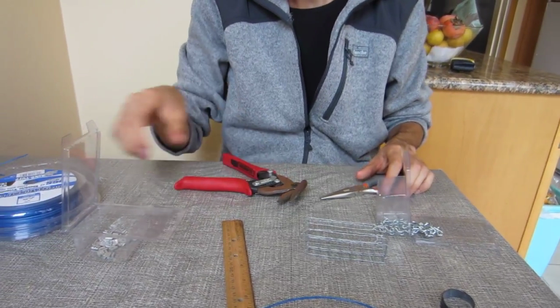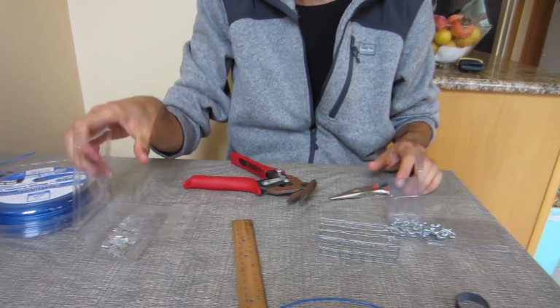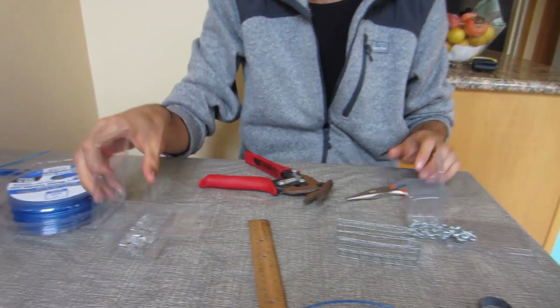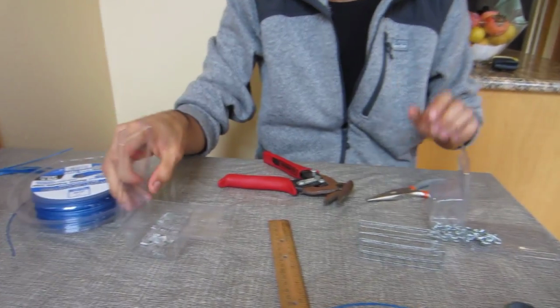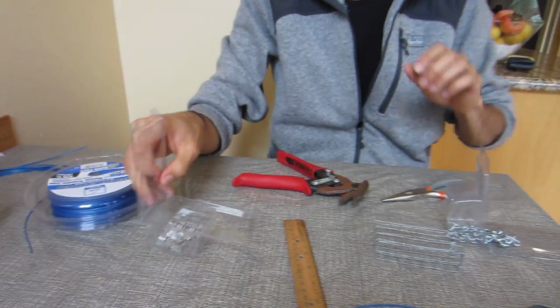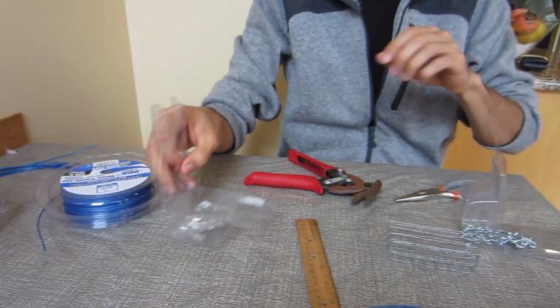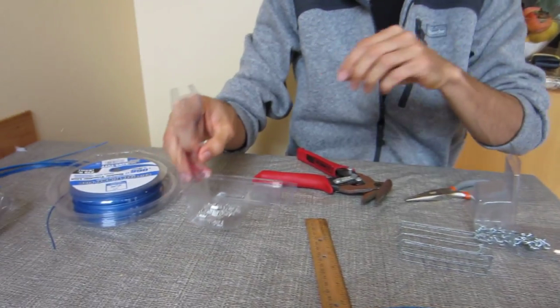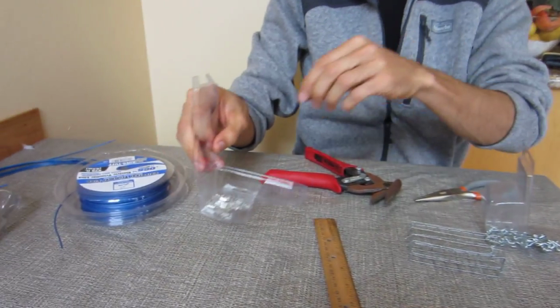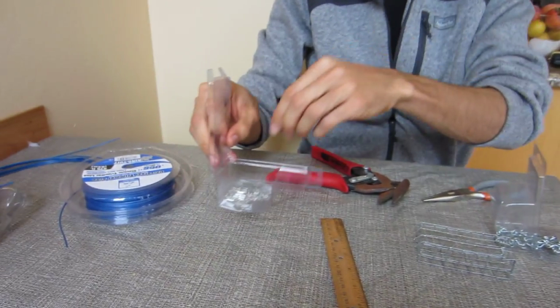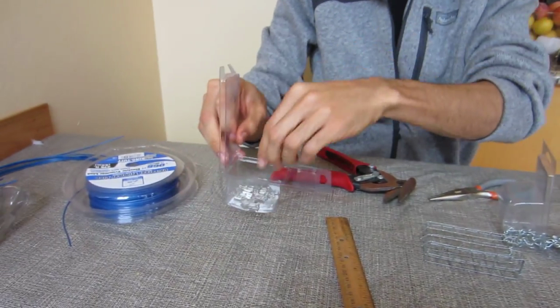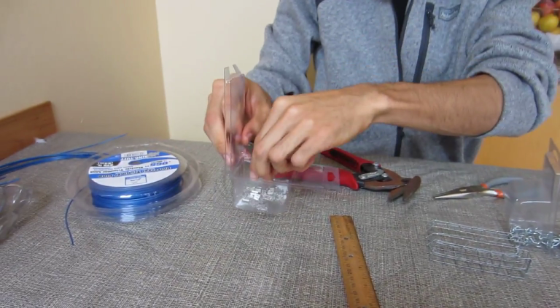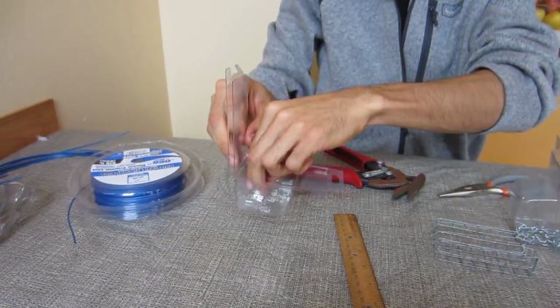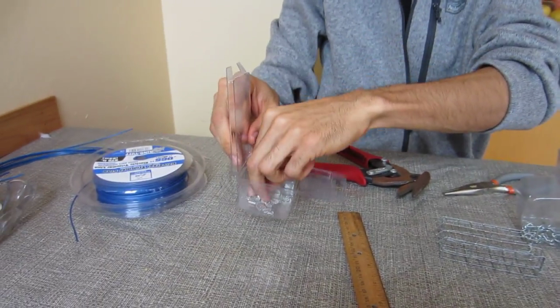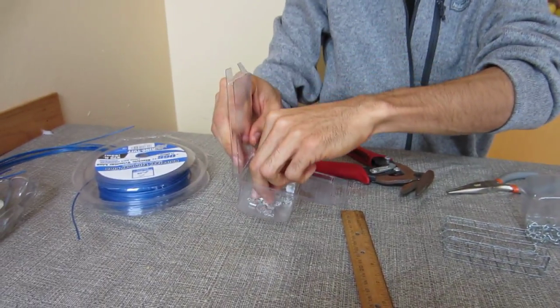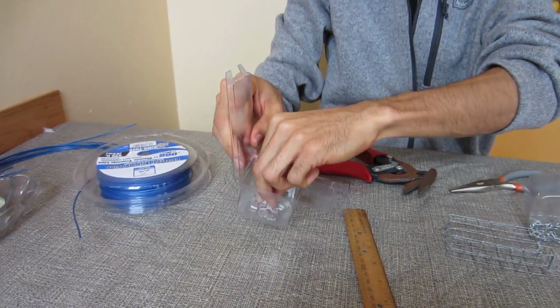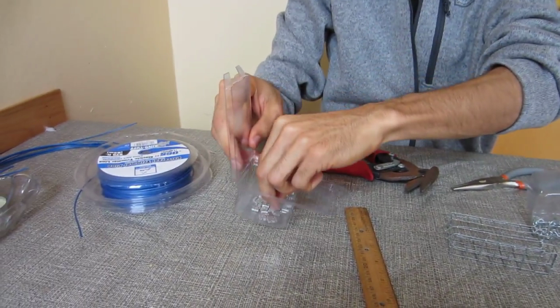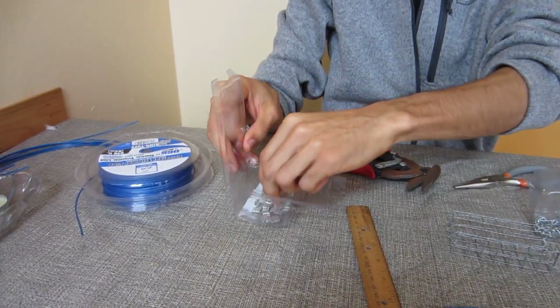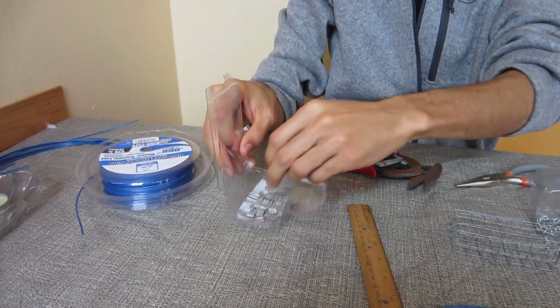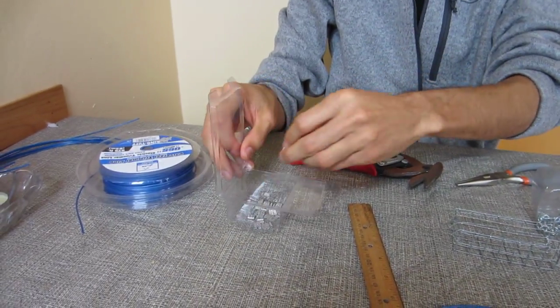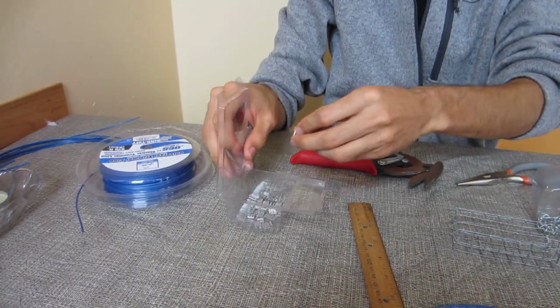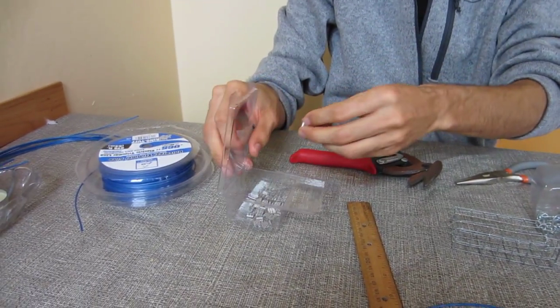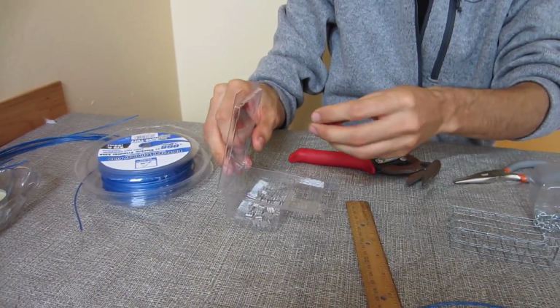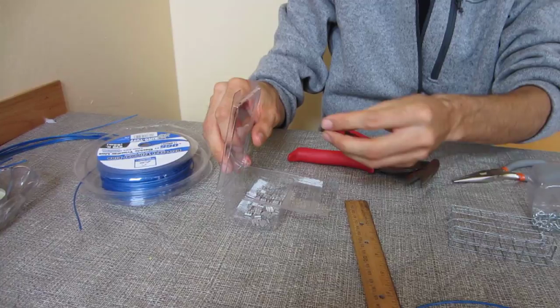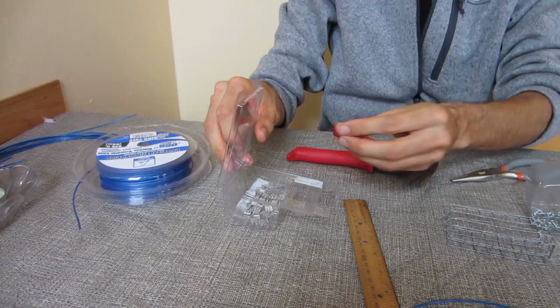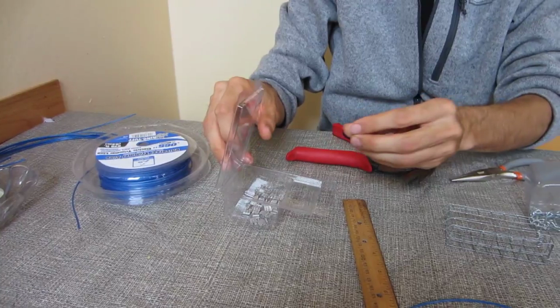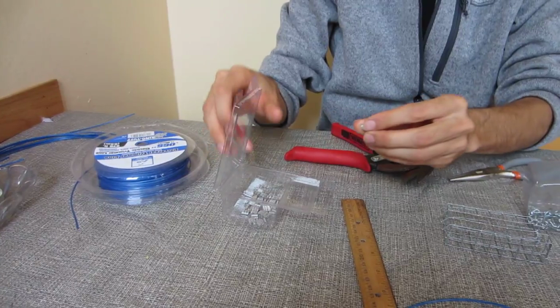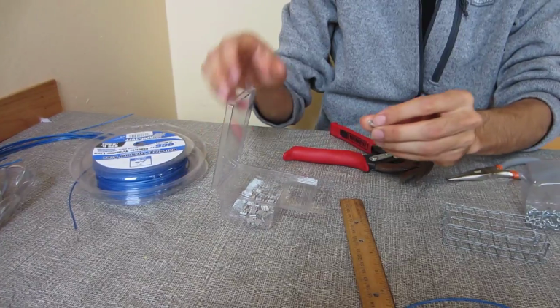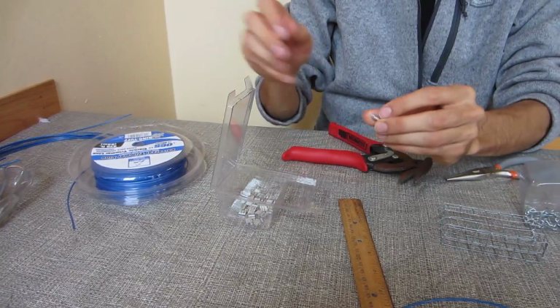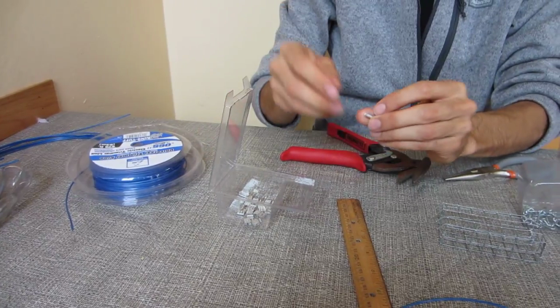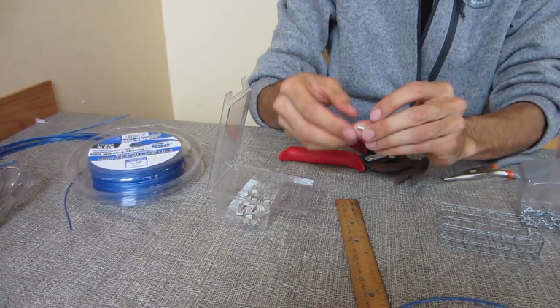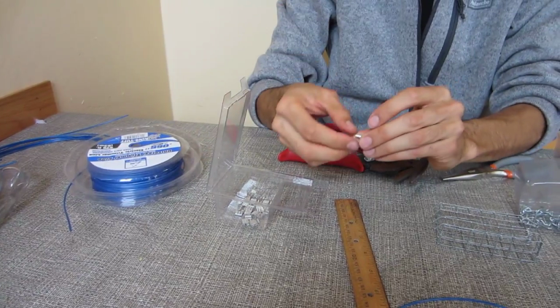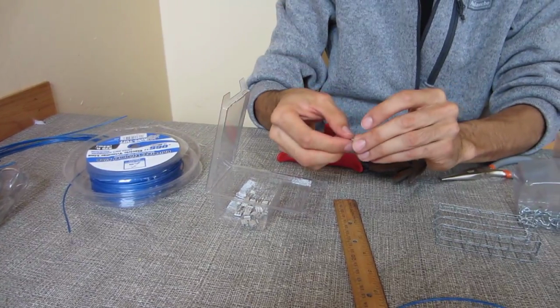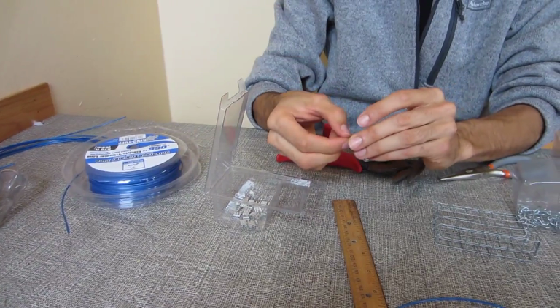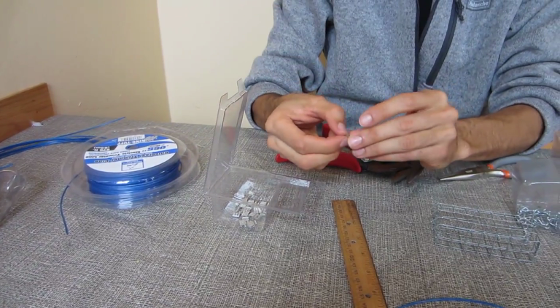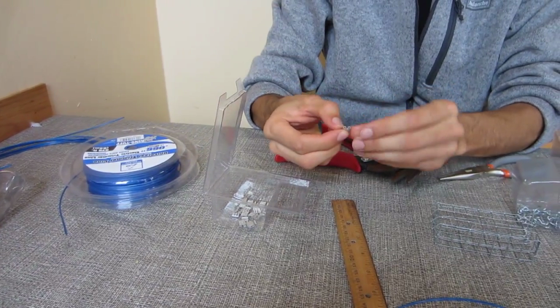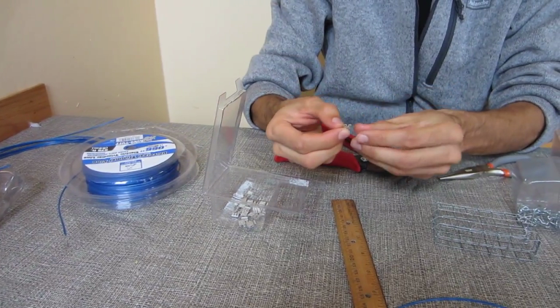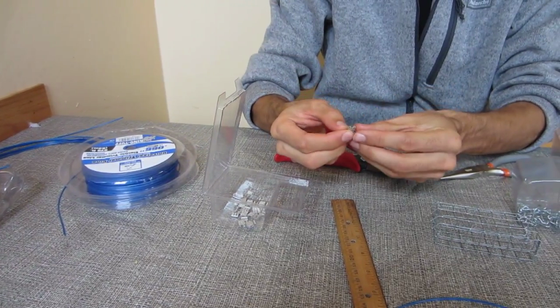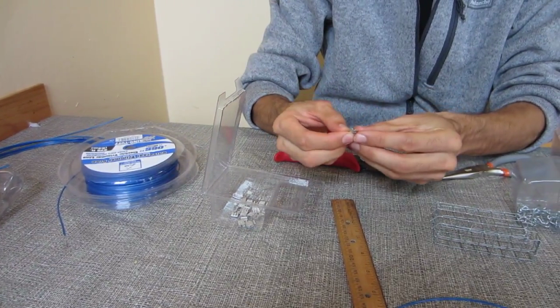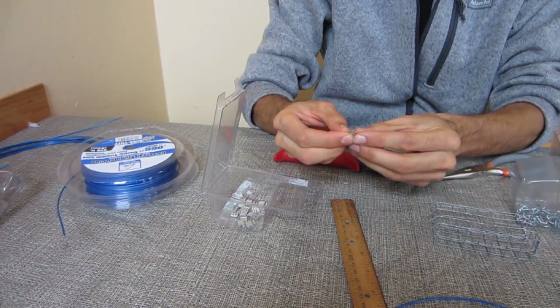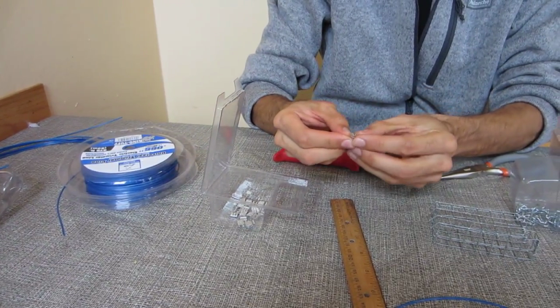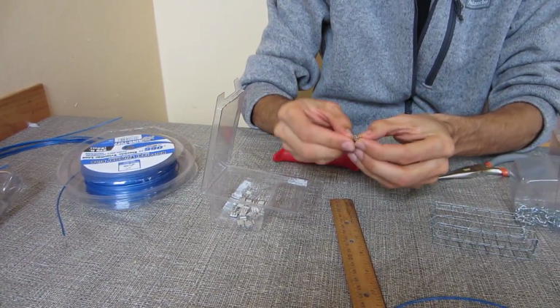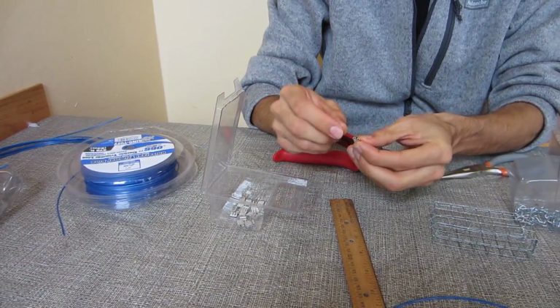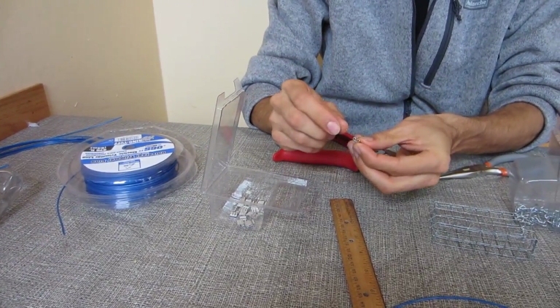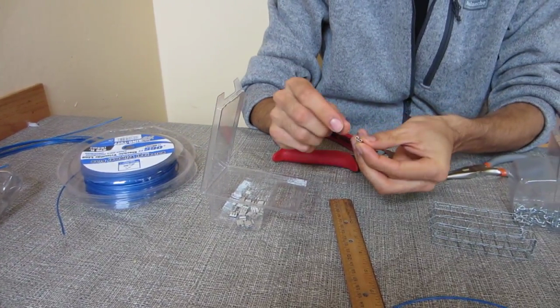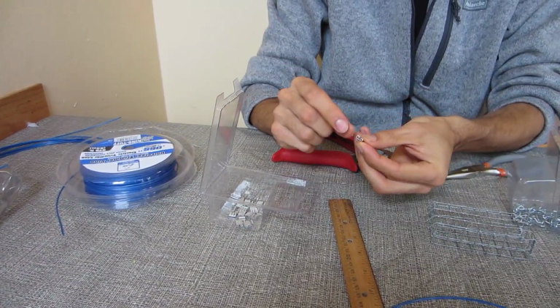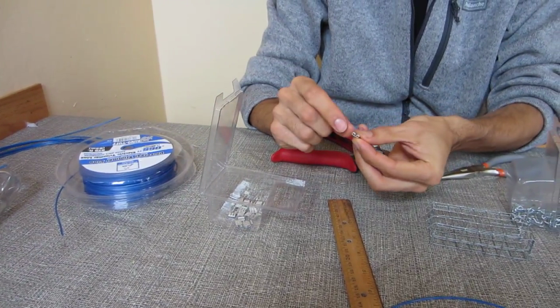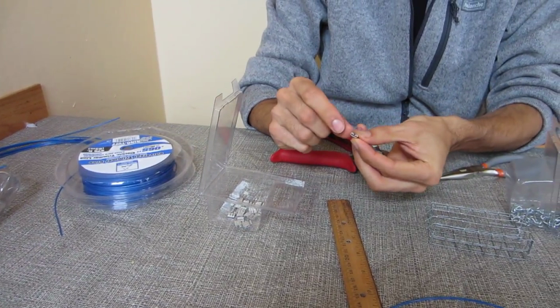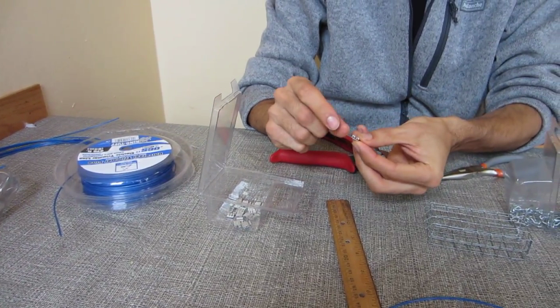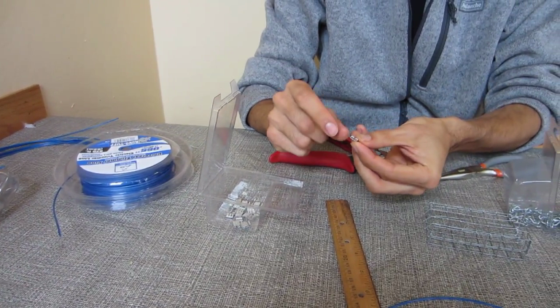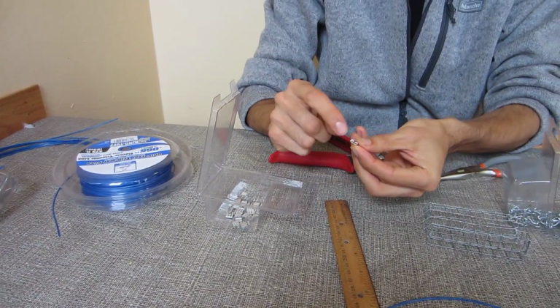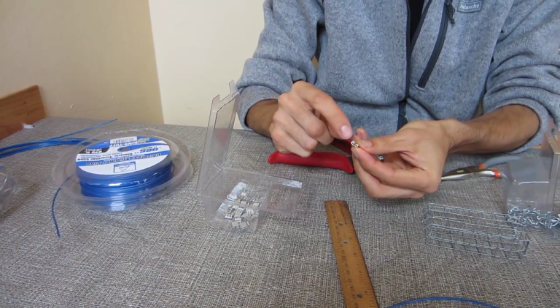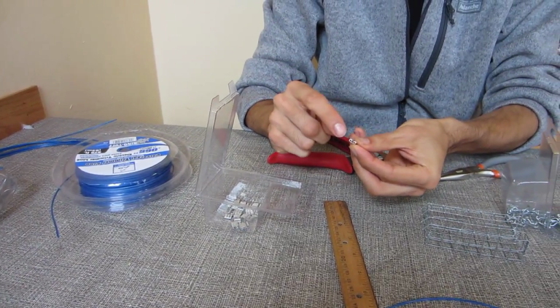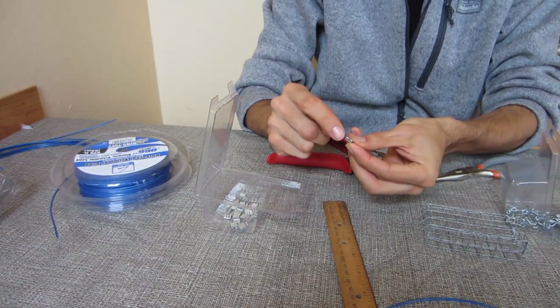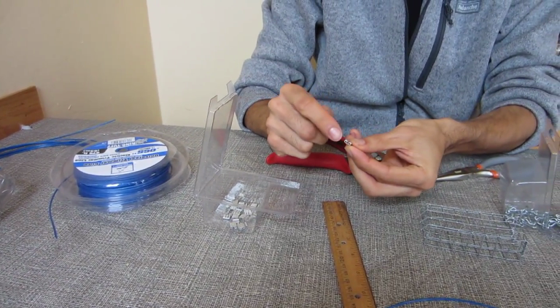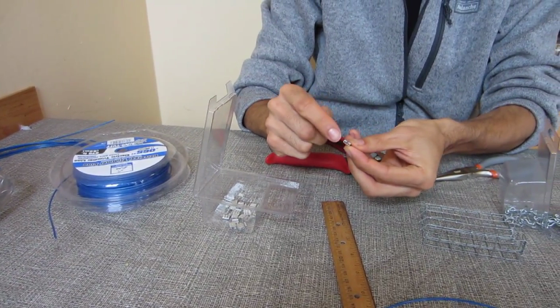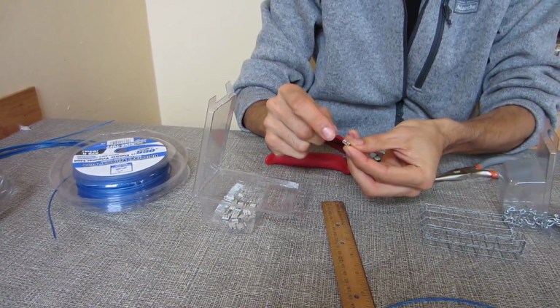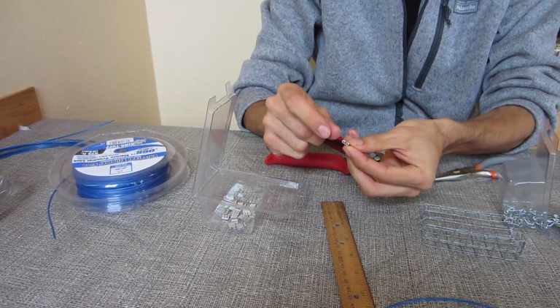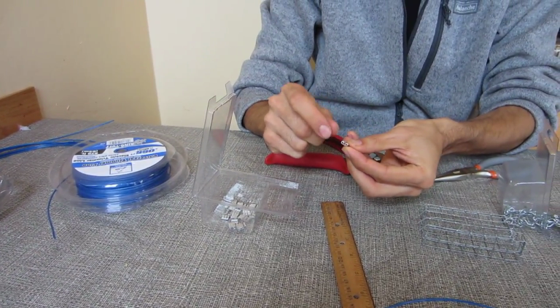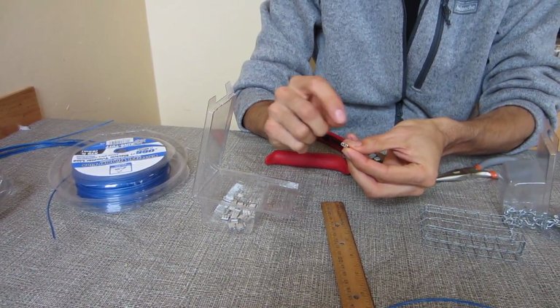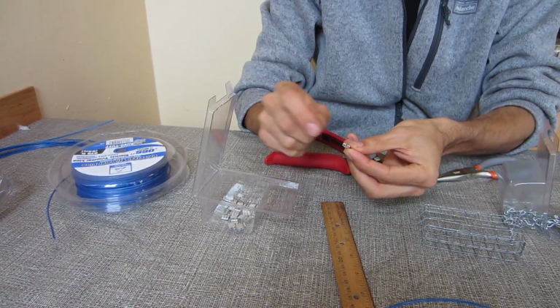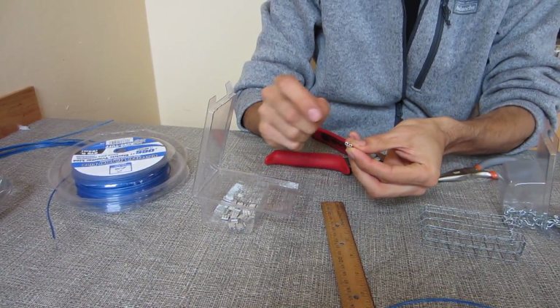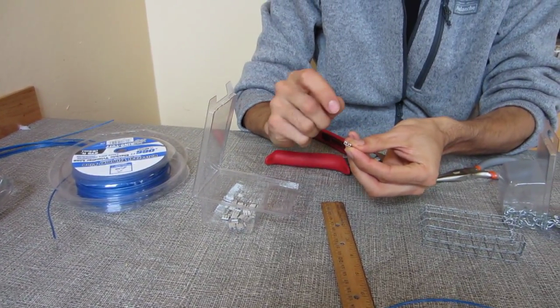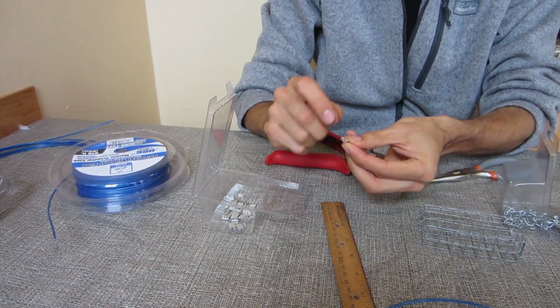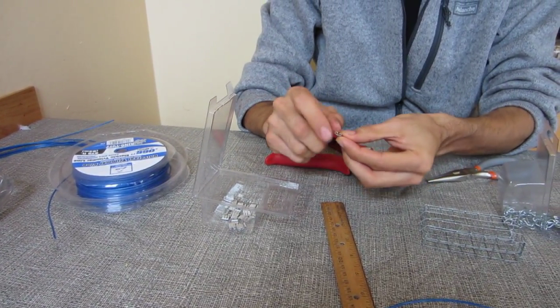You also need these little electrical connectors. It came in two parts — there was a blue part here and I cut it off.